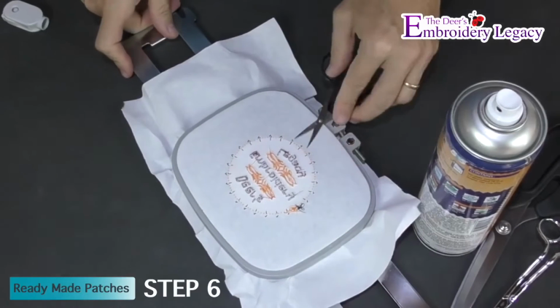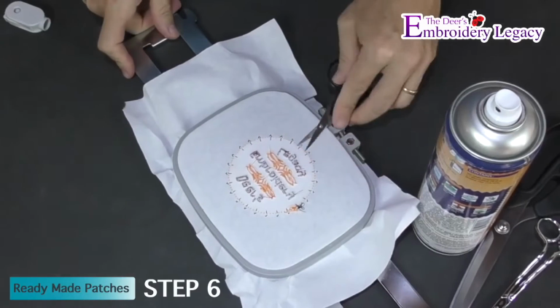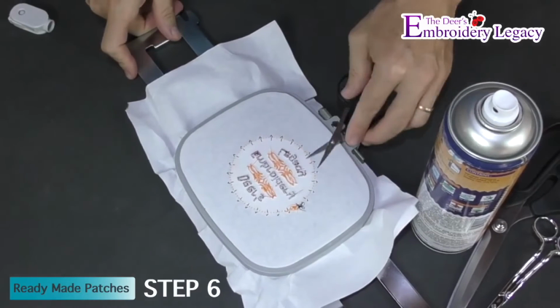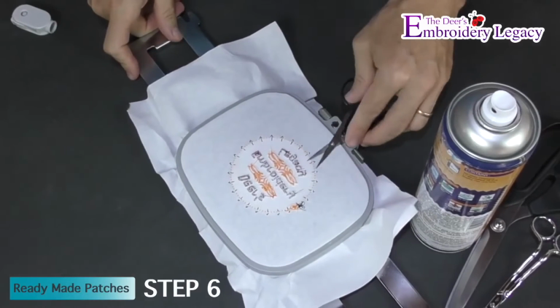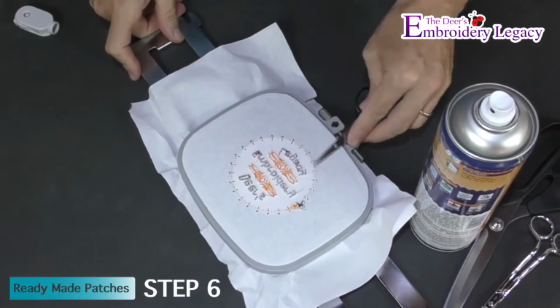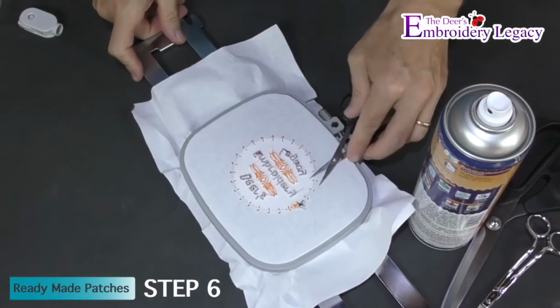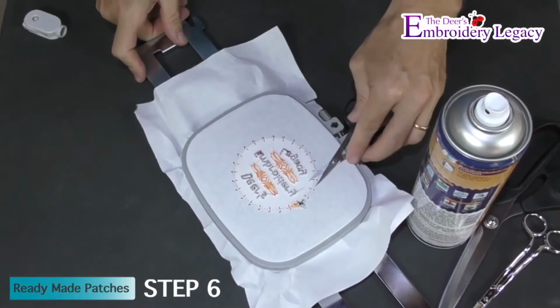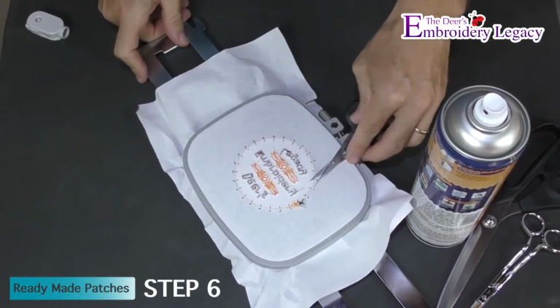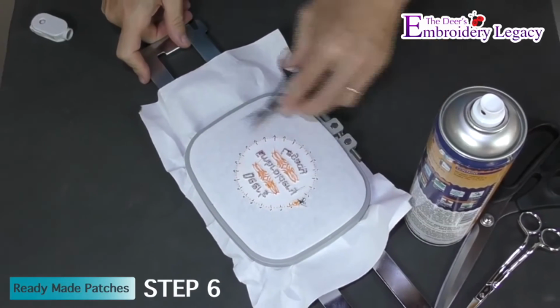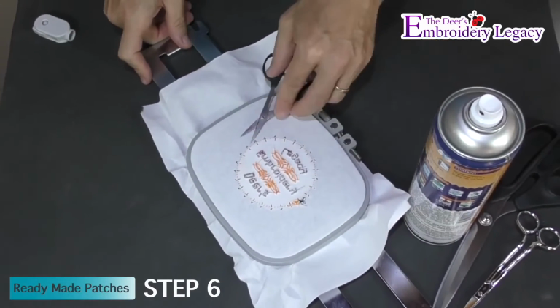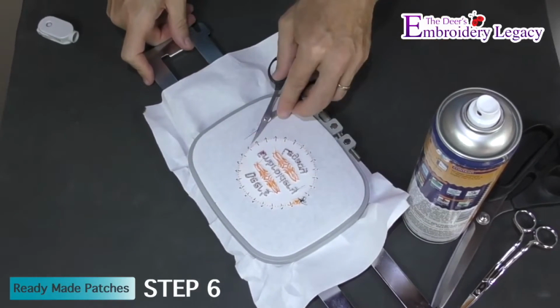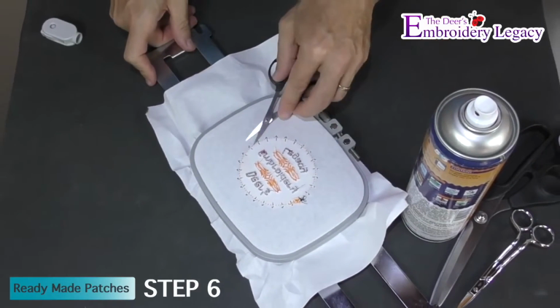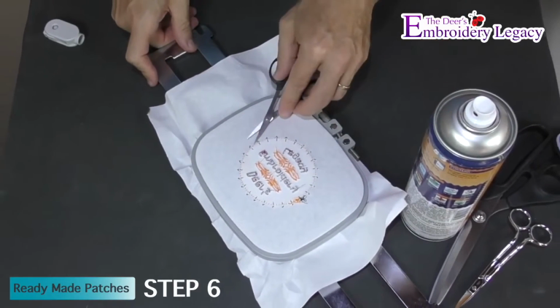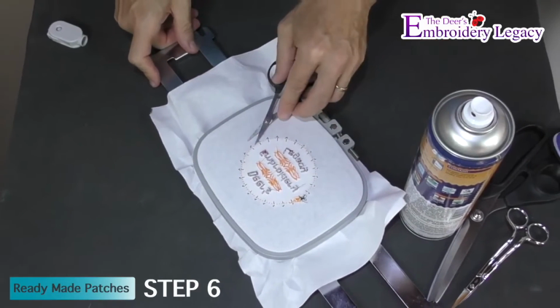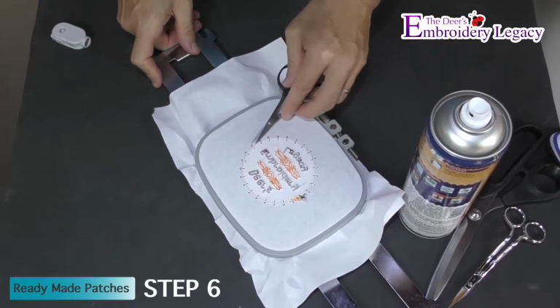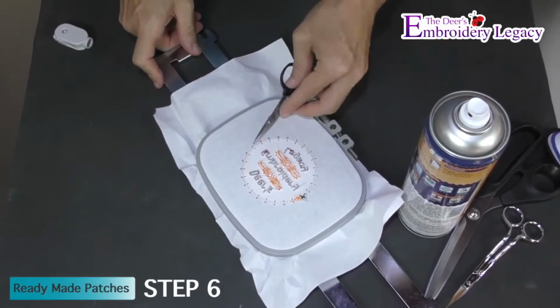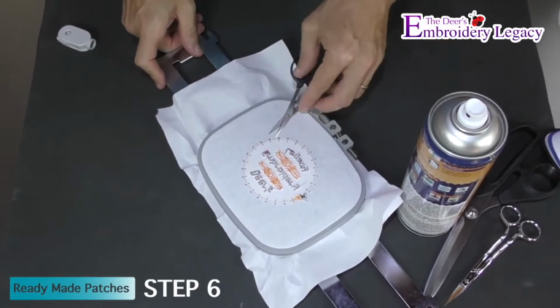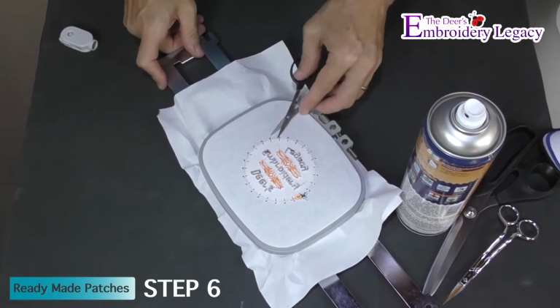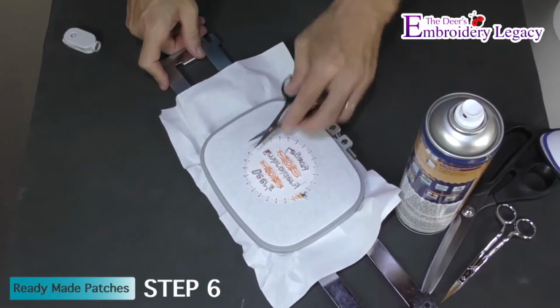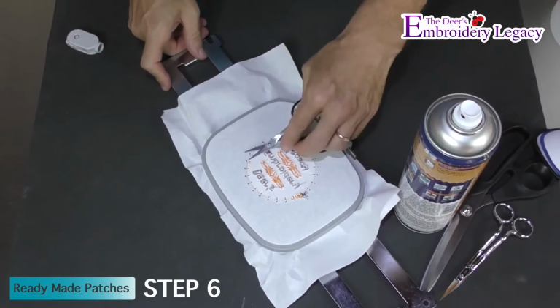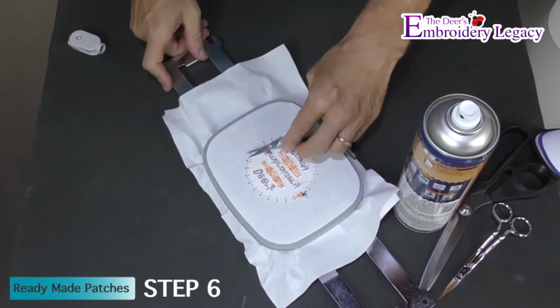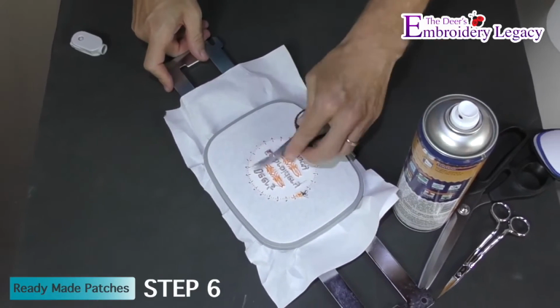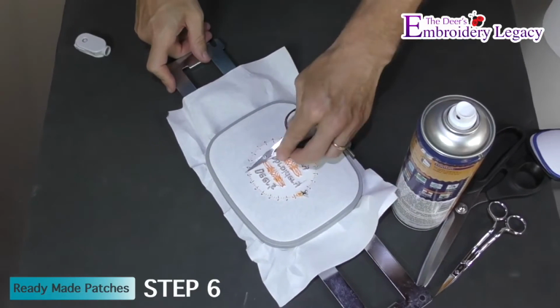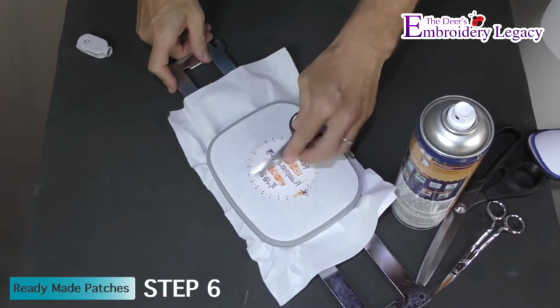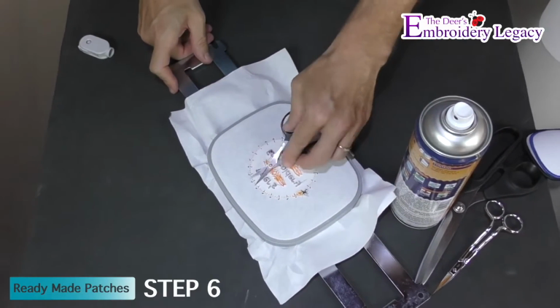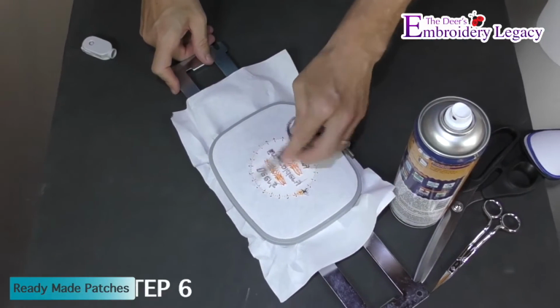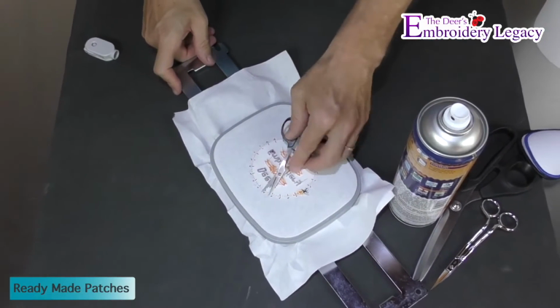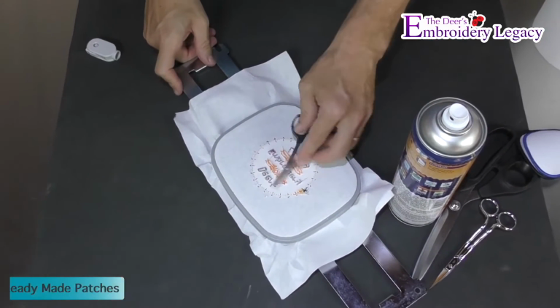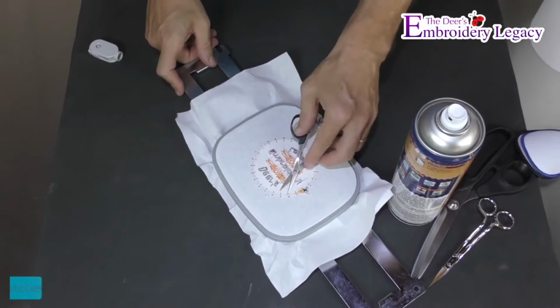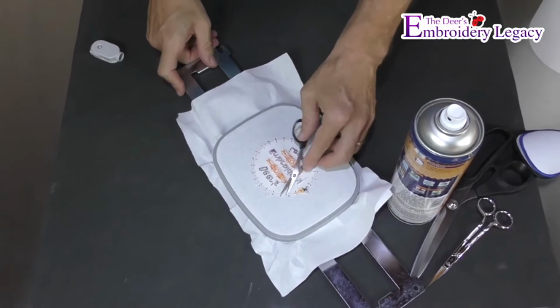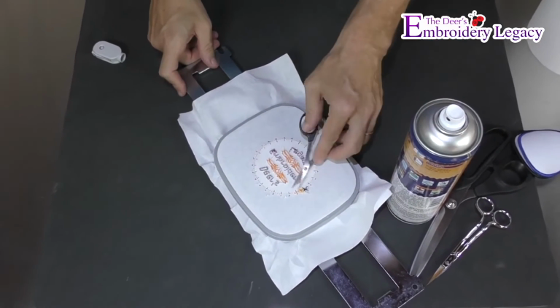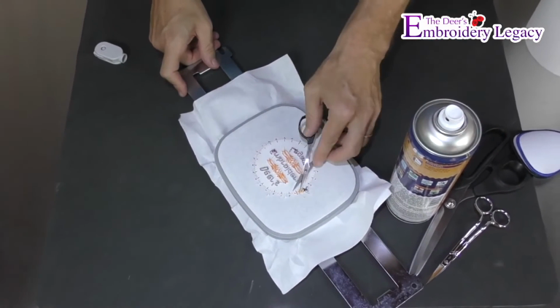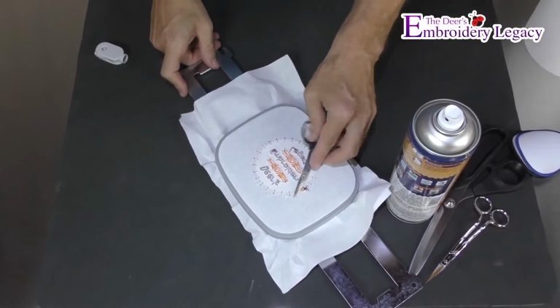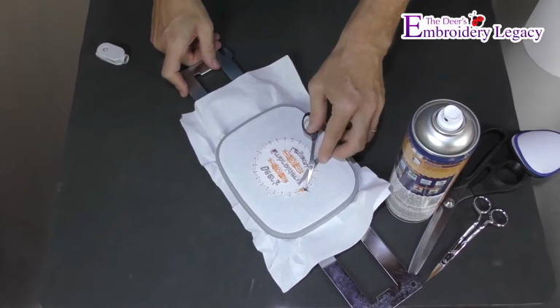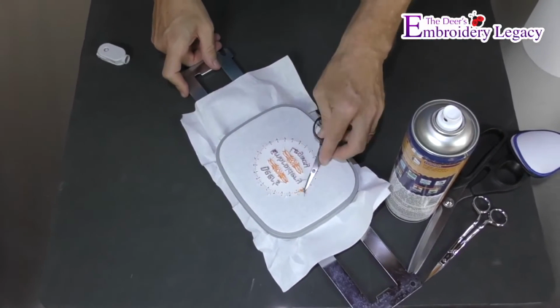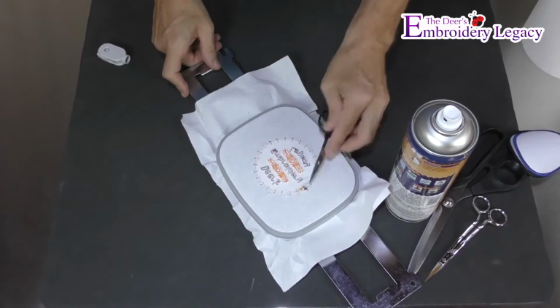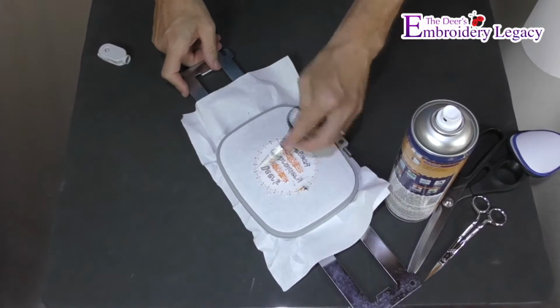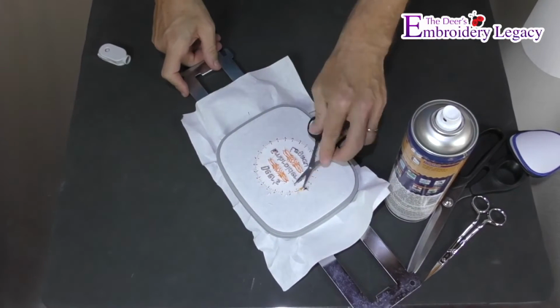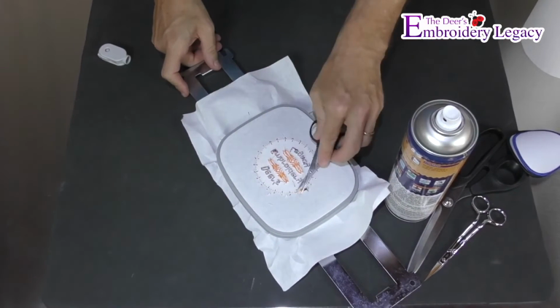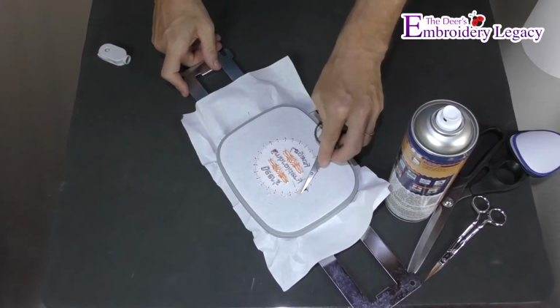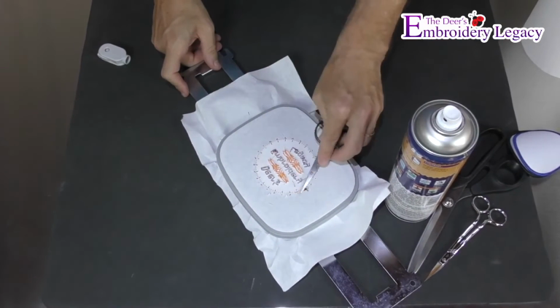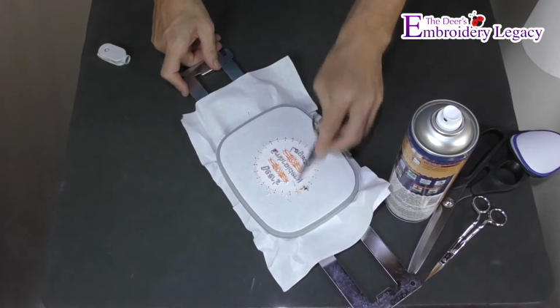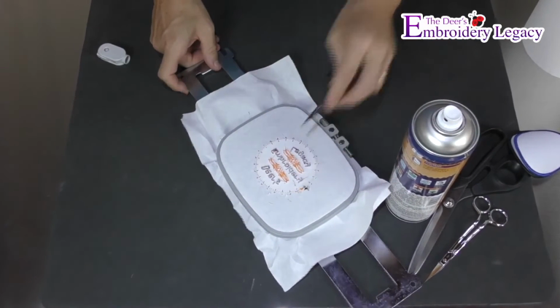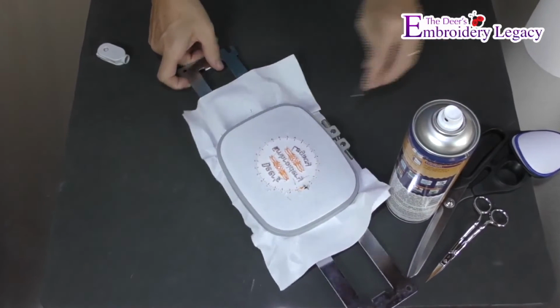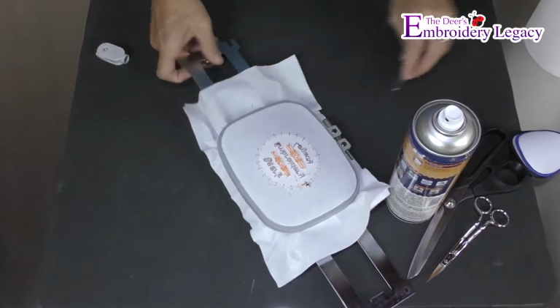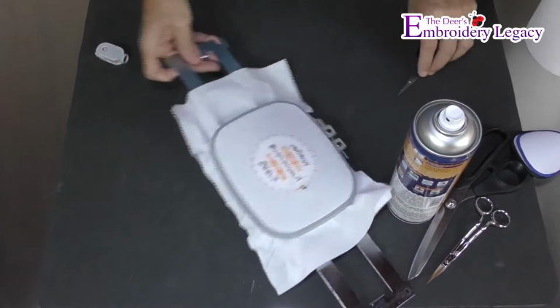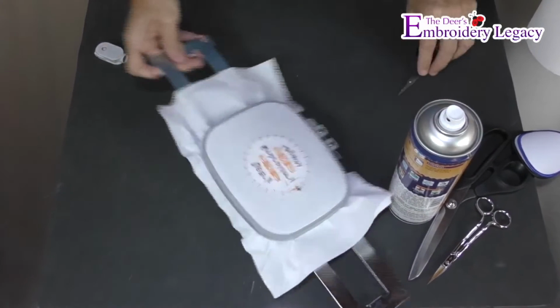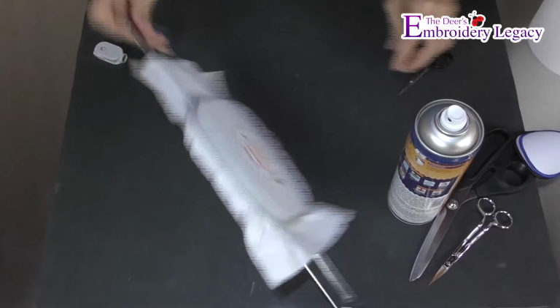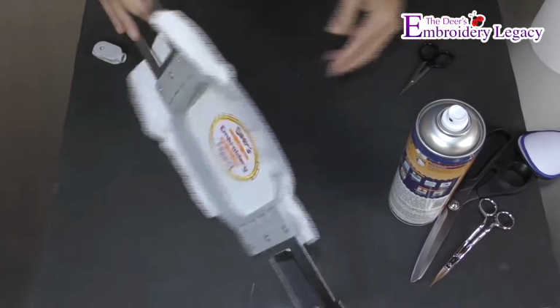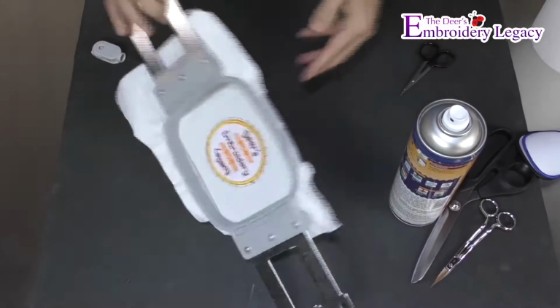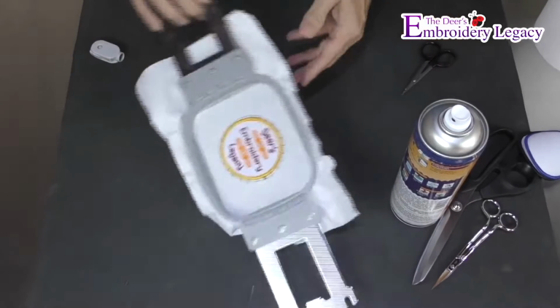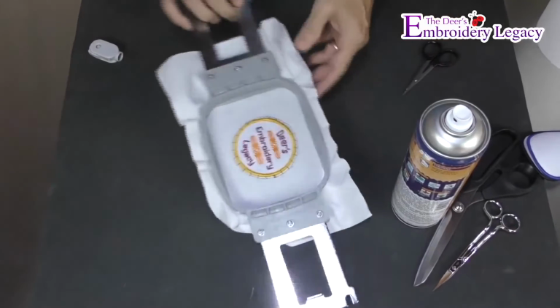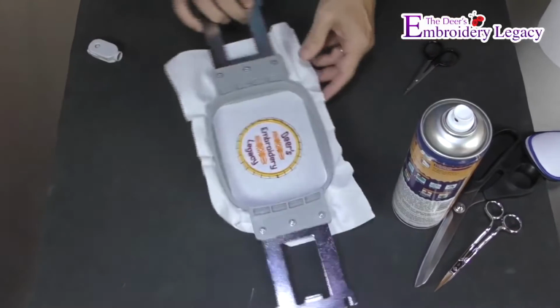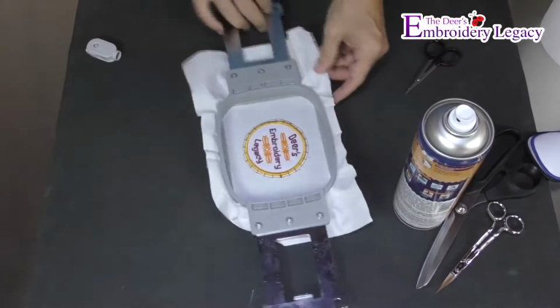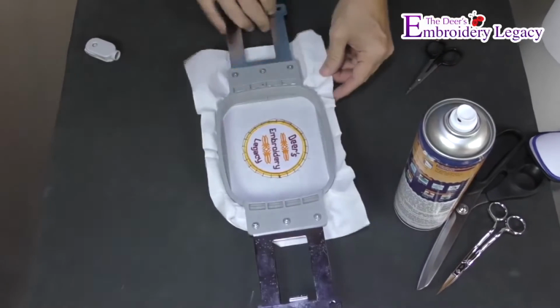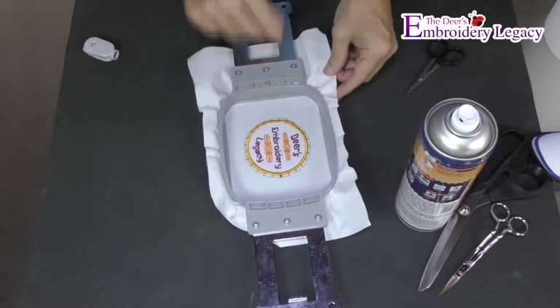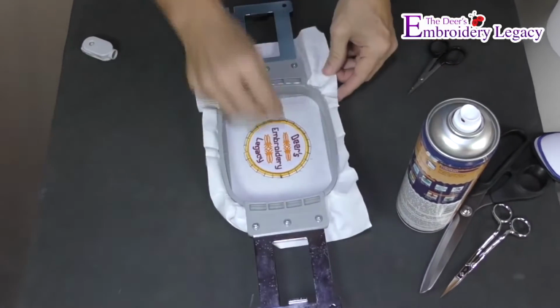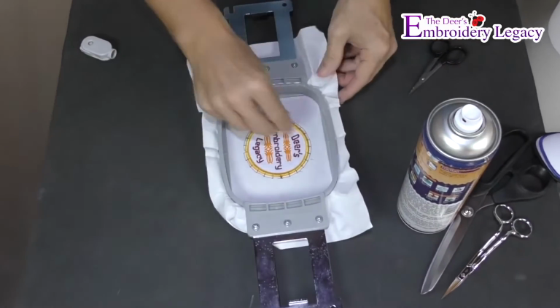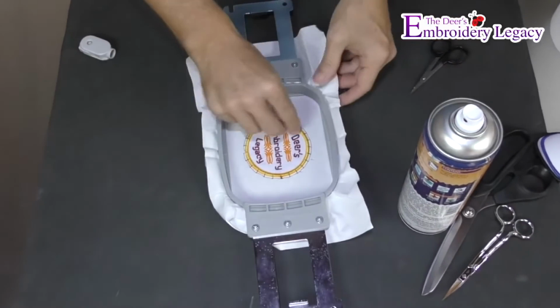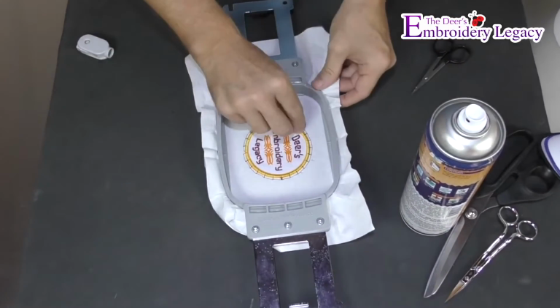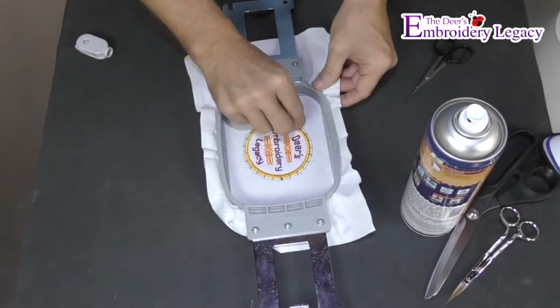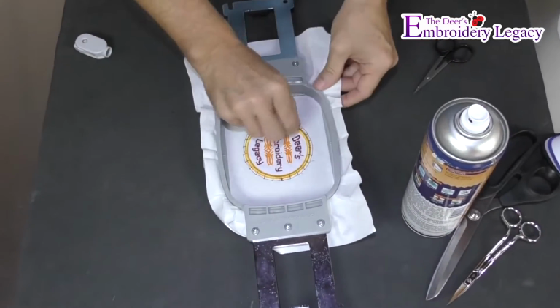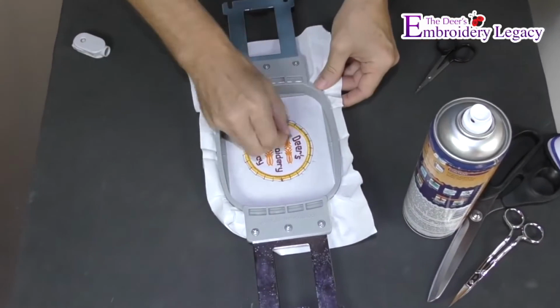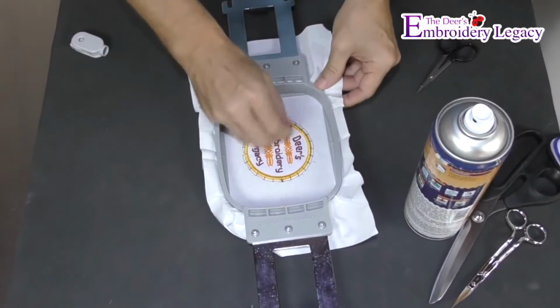We can now flip the hoop over and cut the tack down stitches on the back of the patch. Flip it back over and remove the thread.